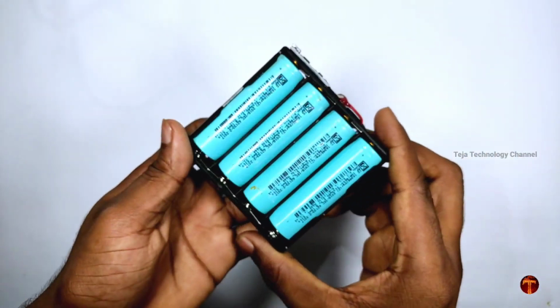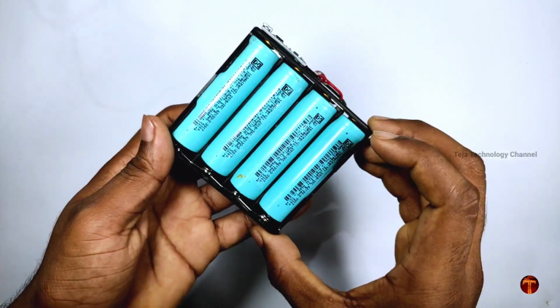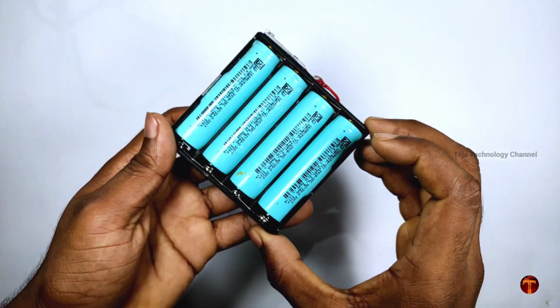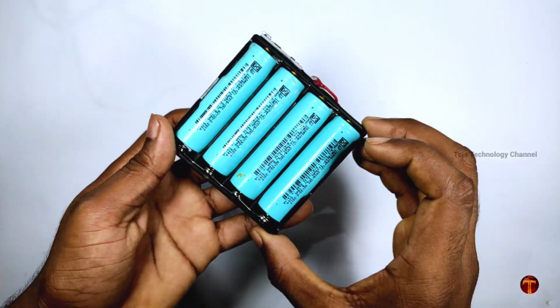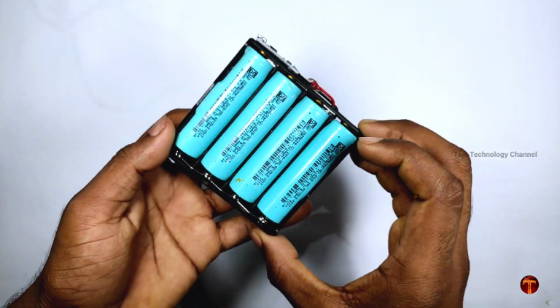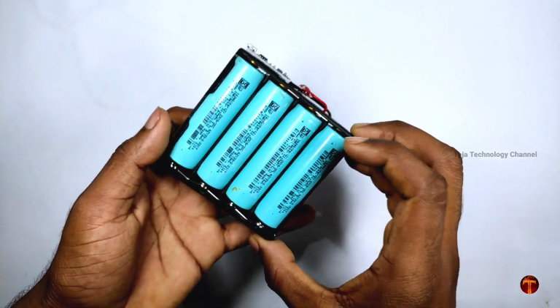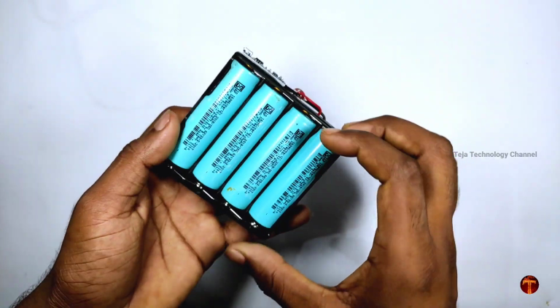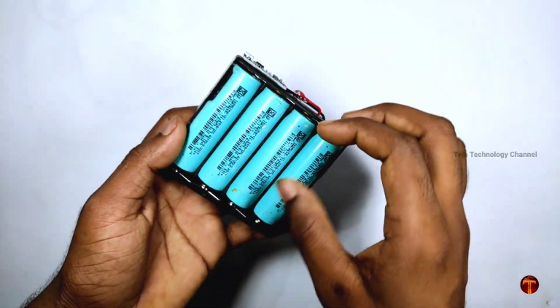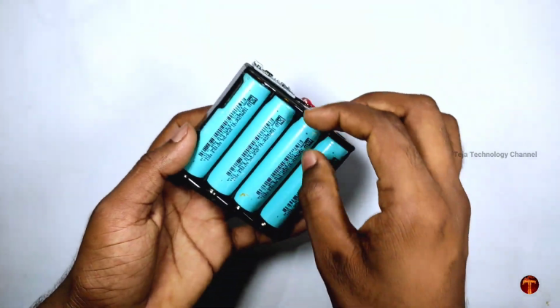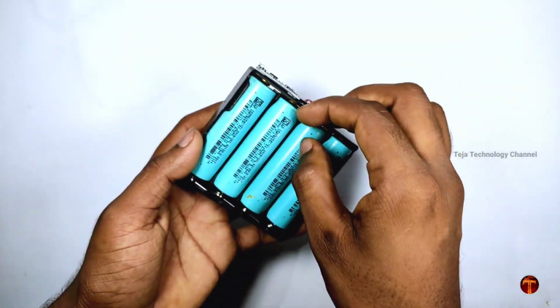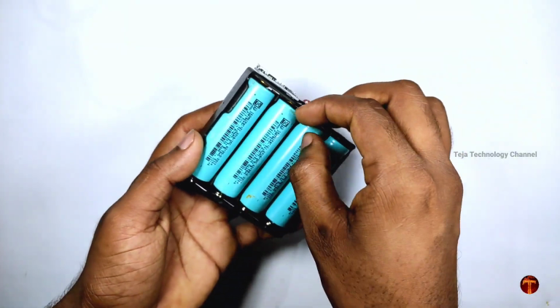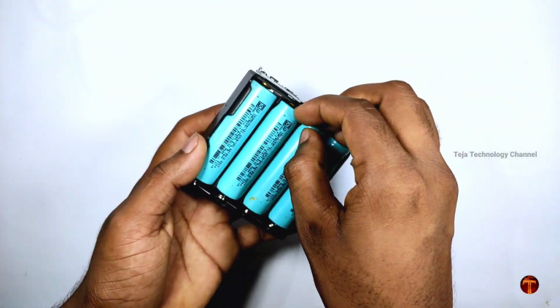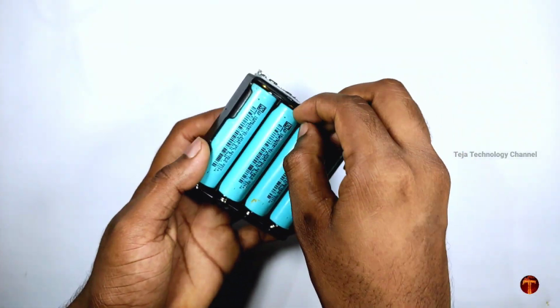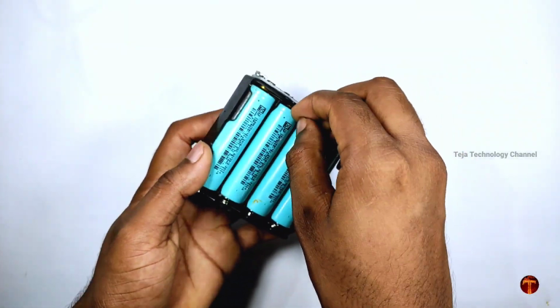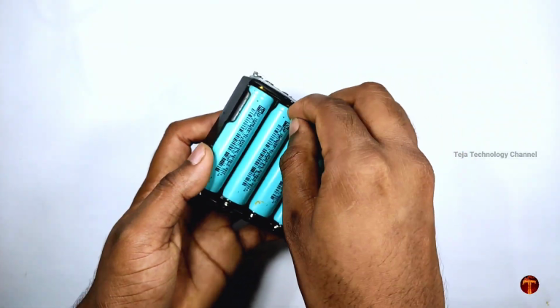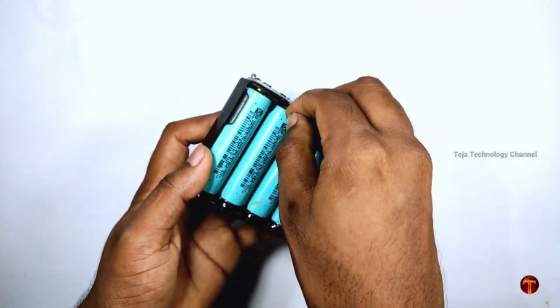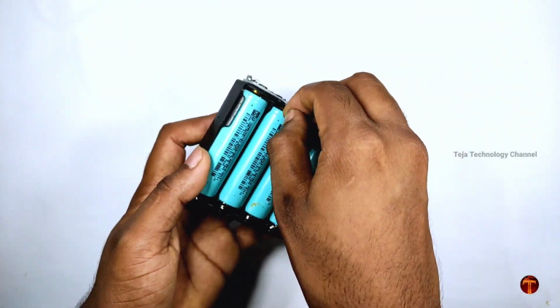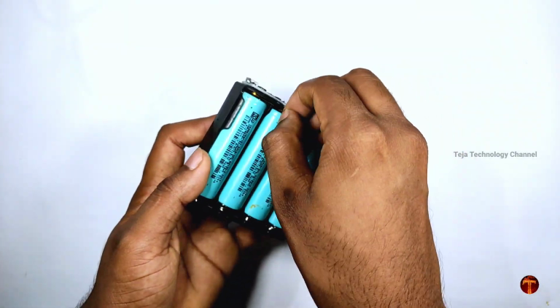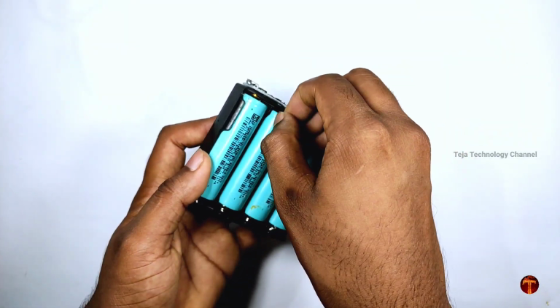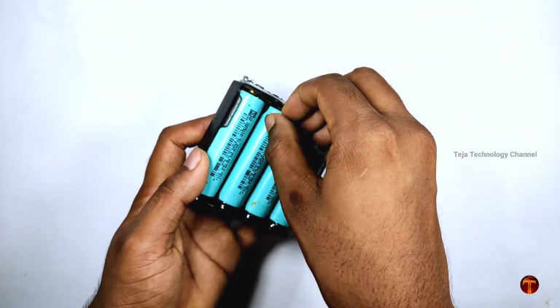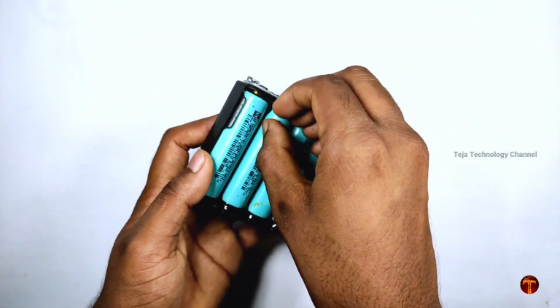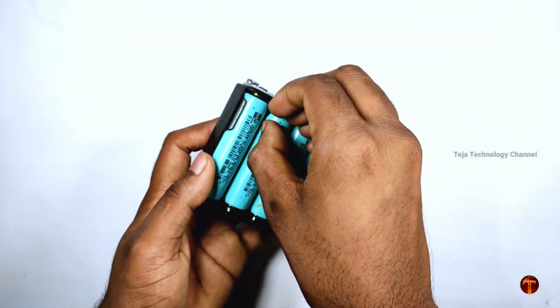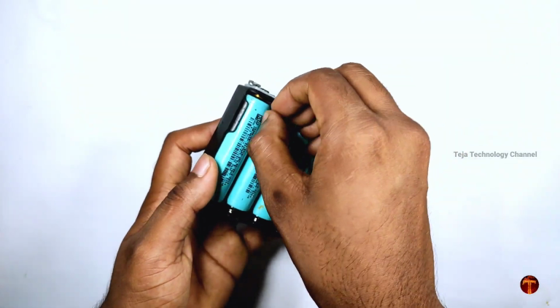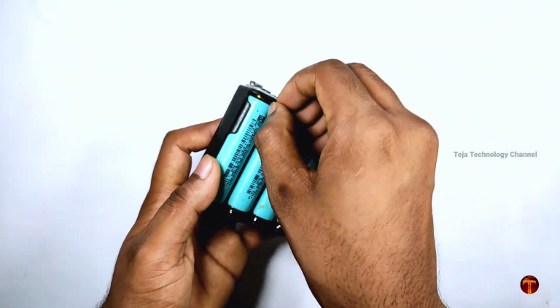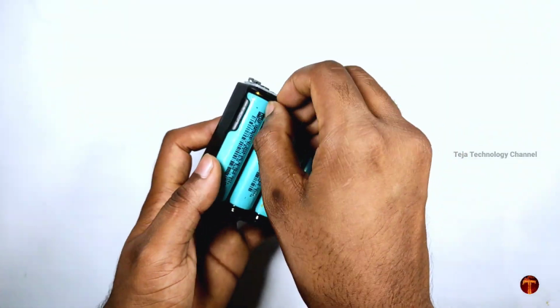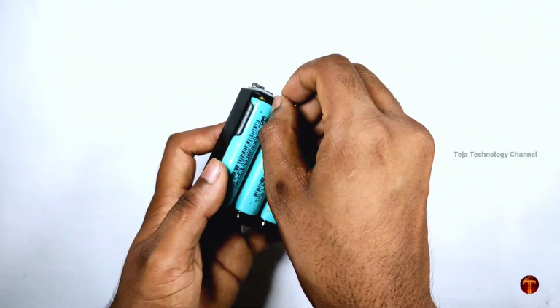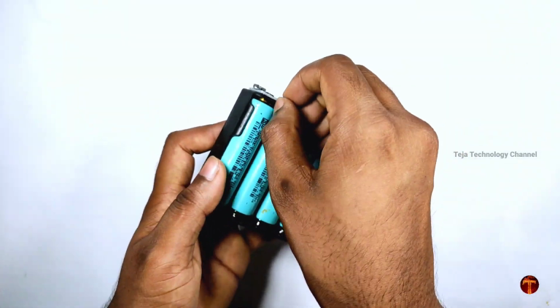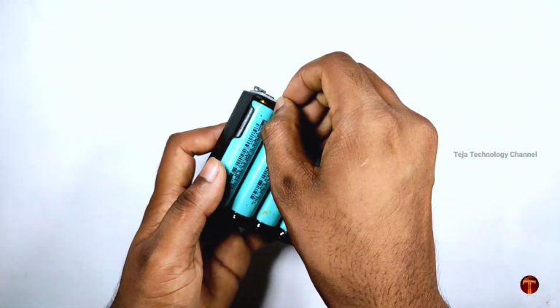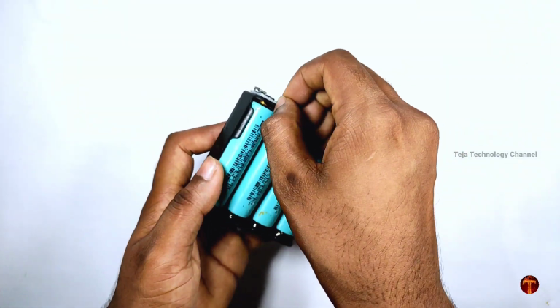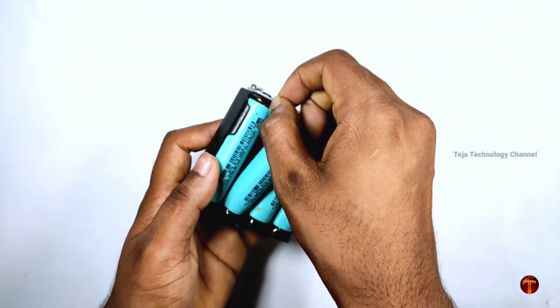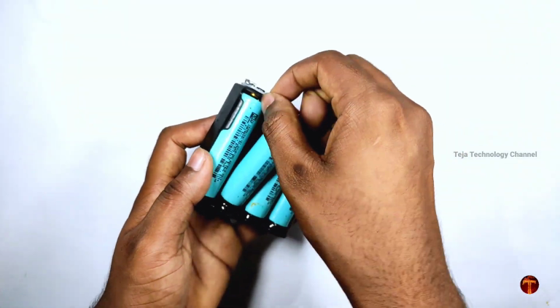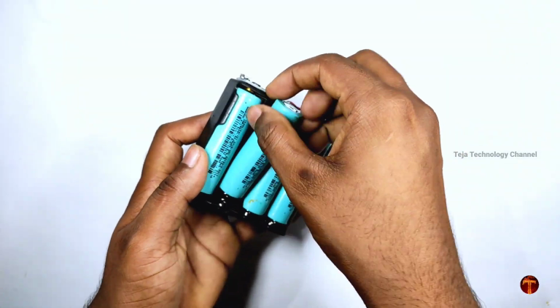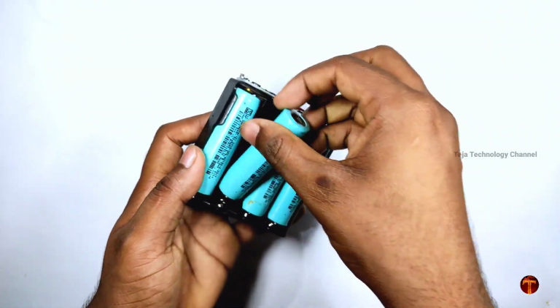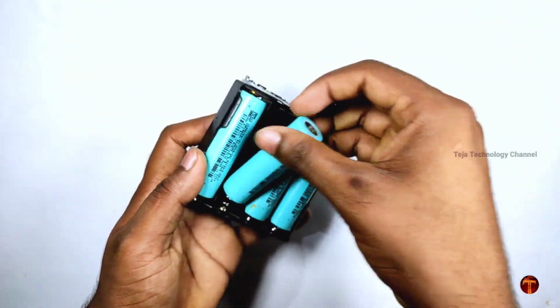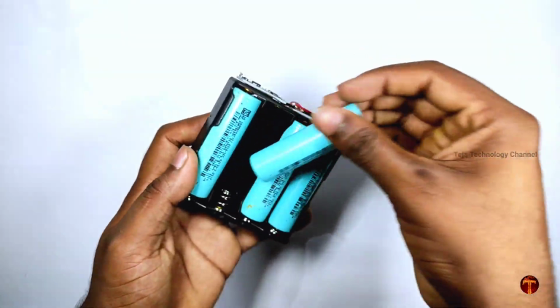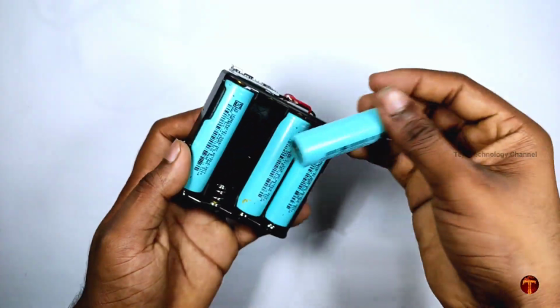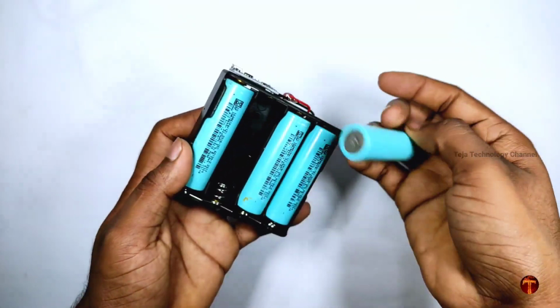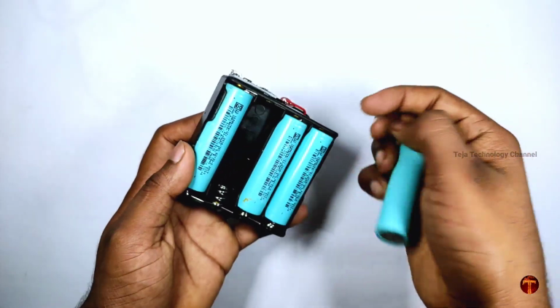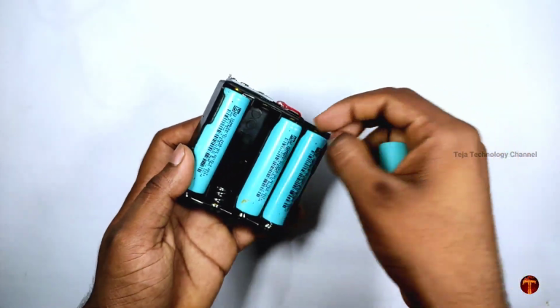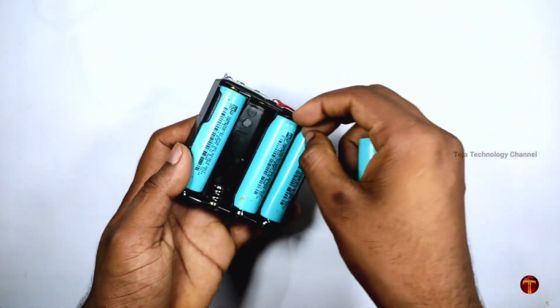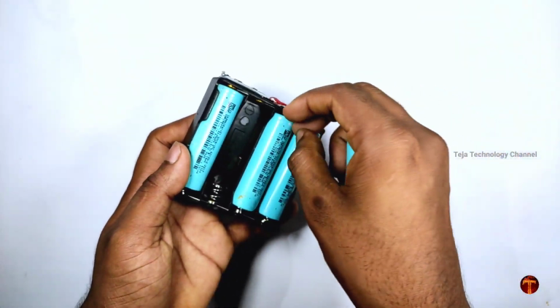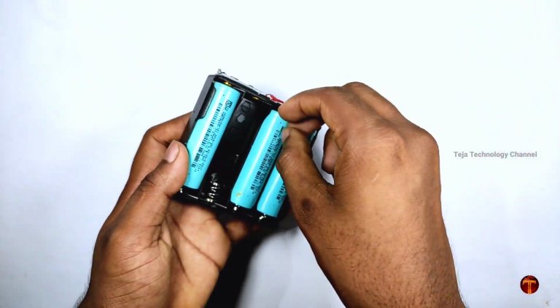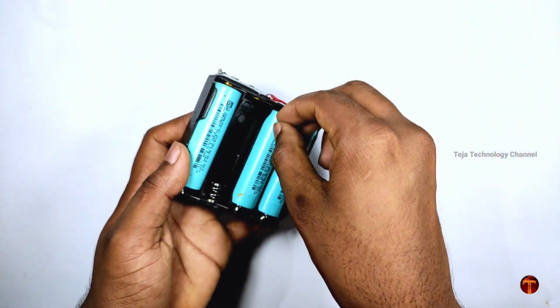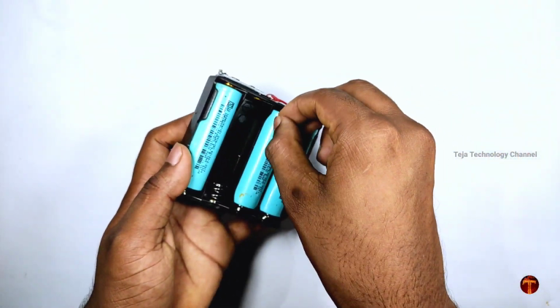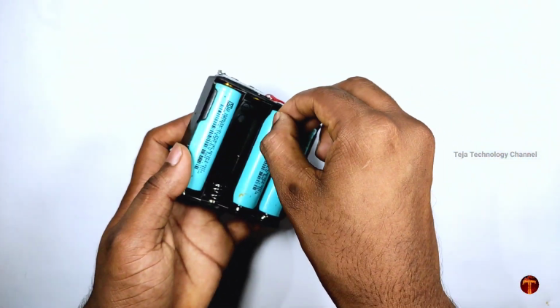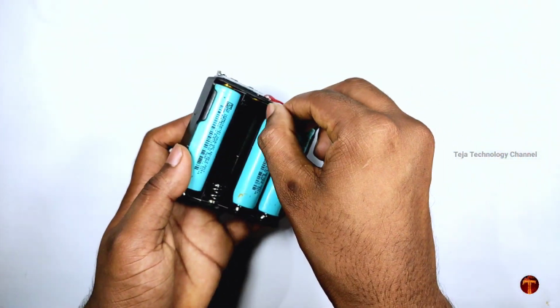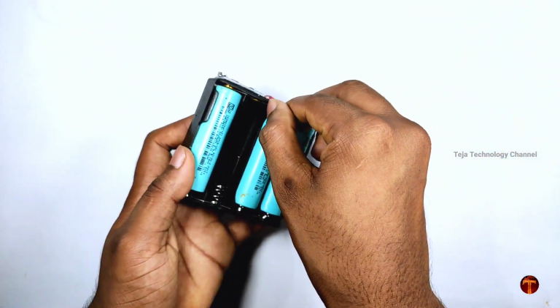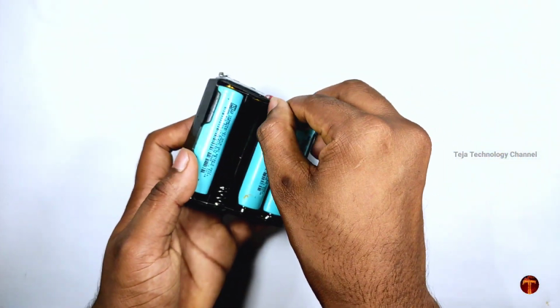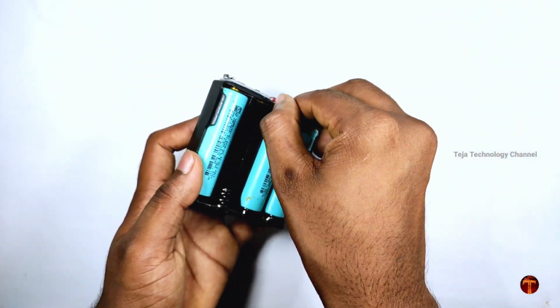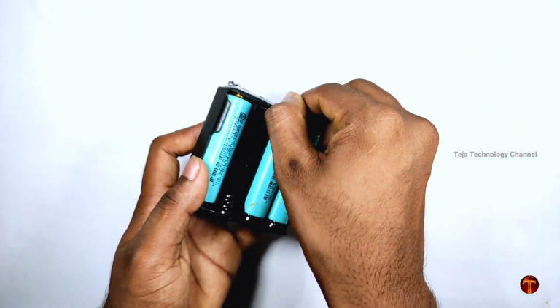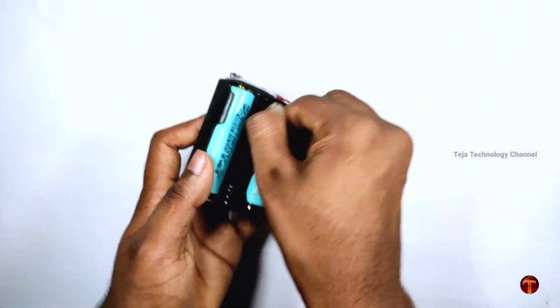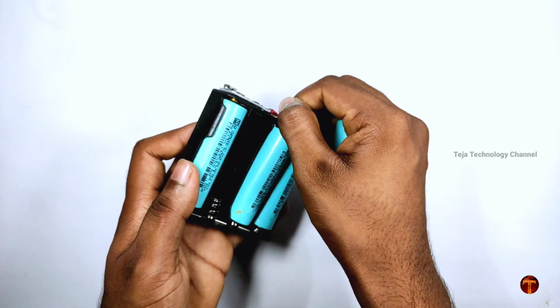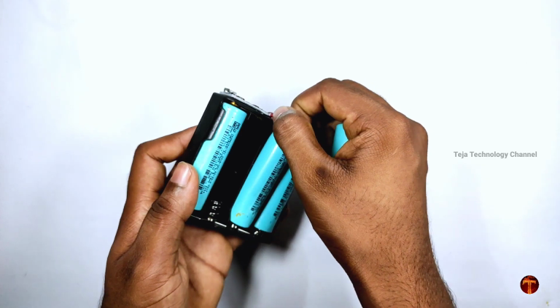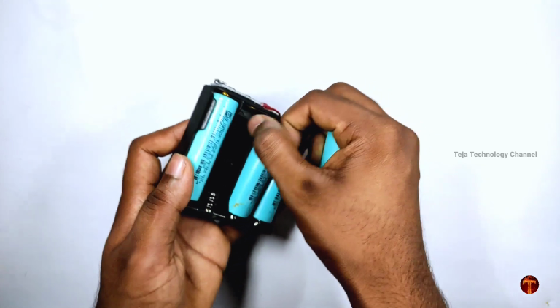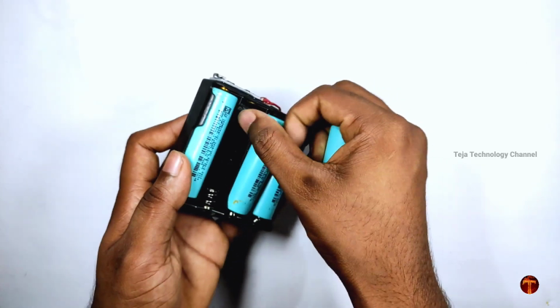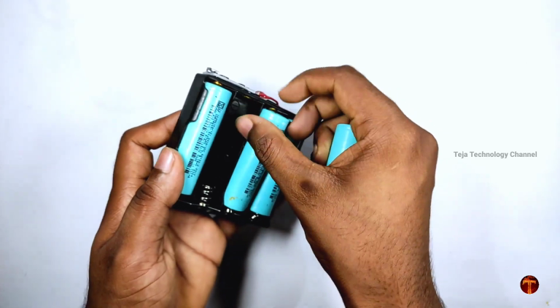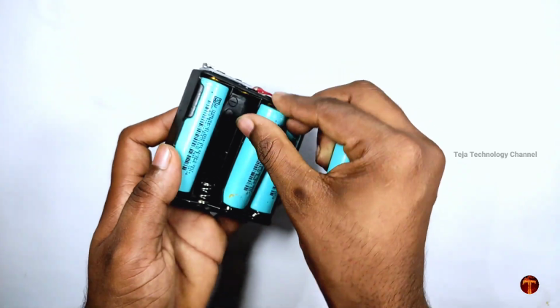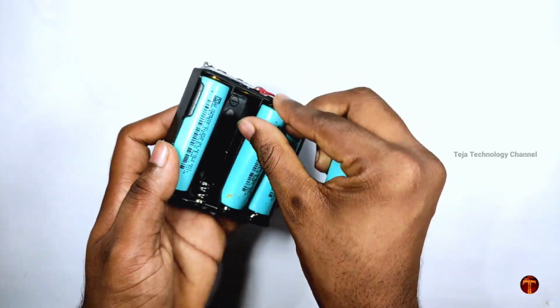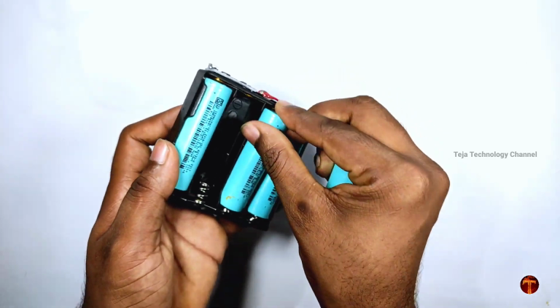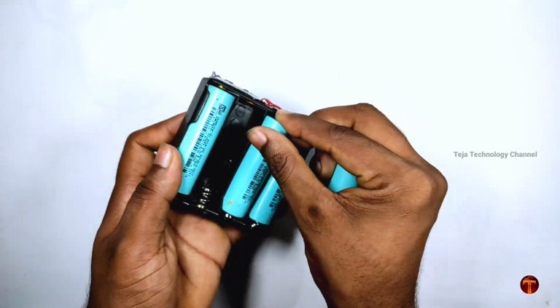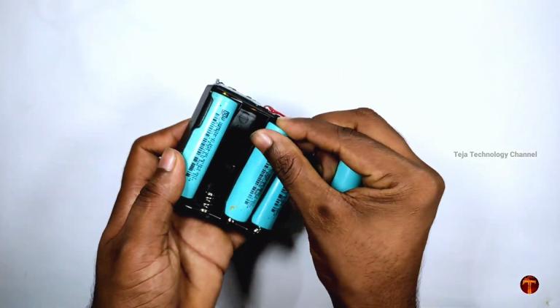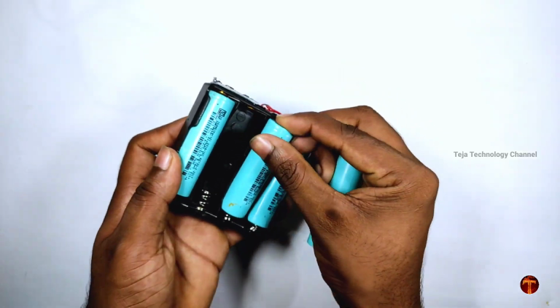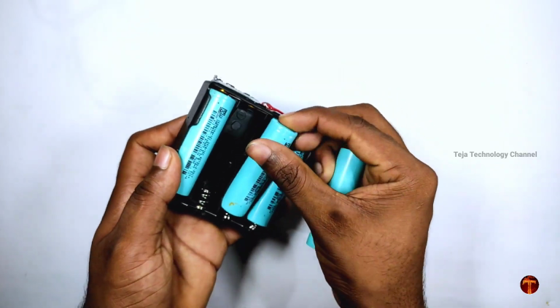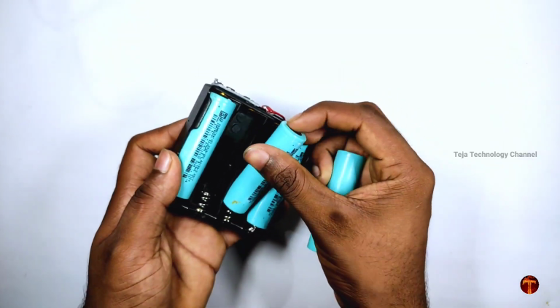I am using 4 batteries and a single battery charger. I am using the i-cards. I have the same battery charger.